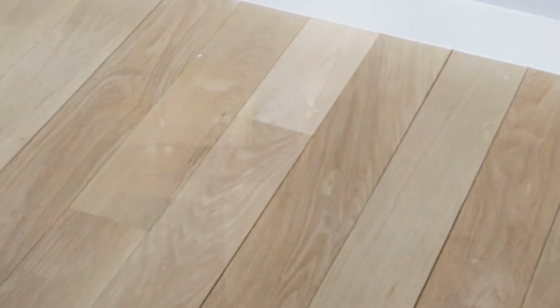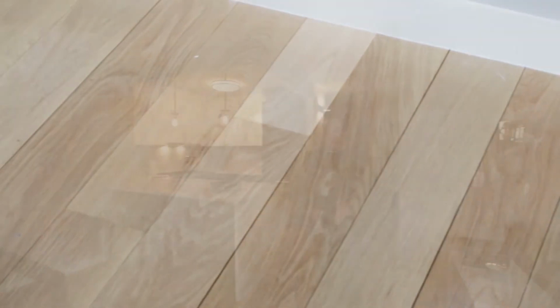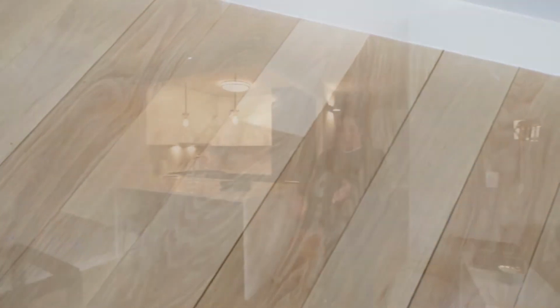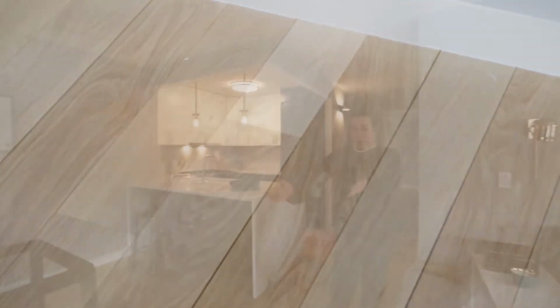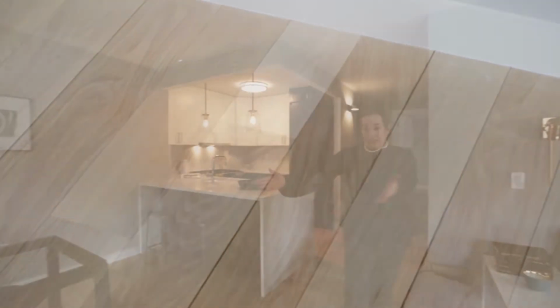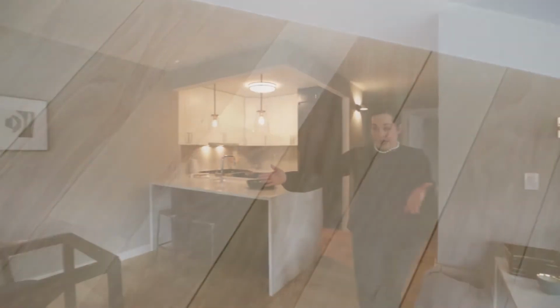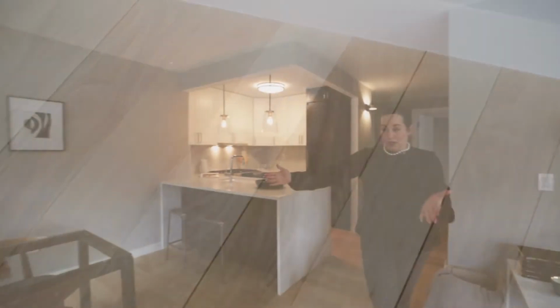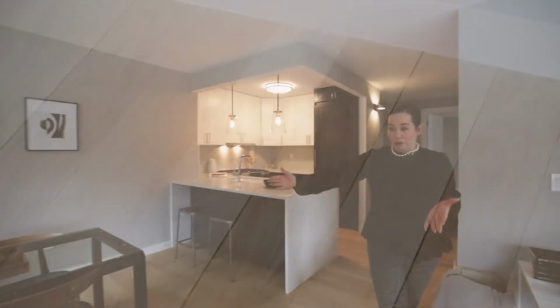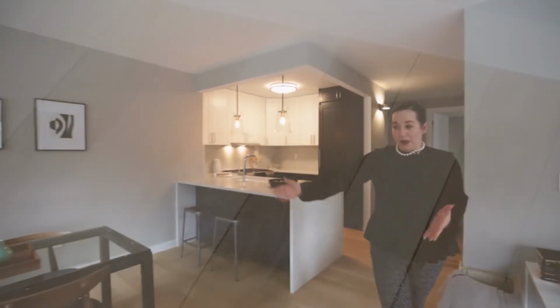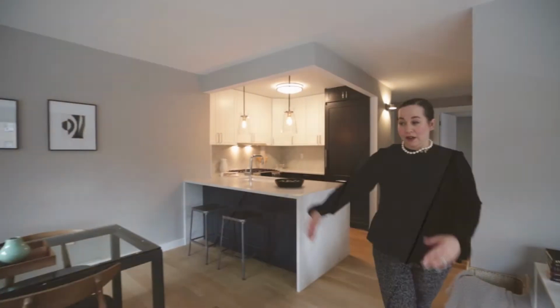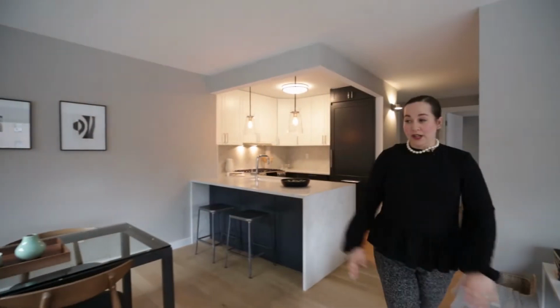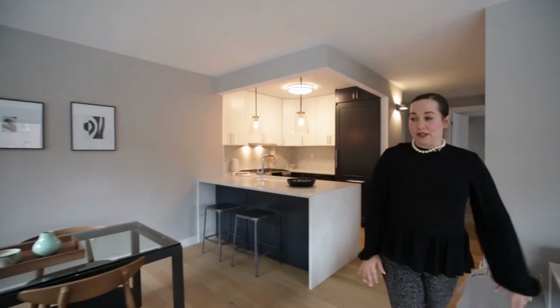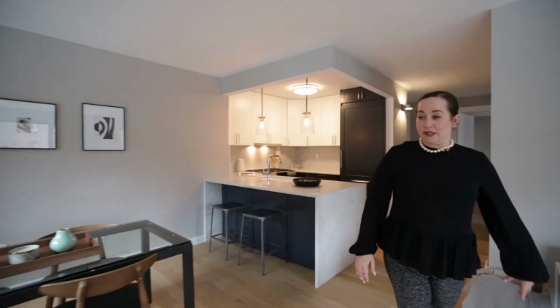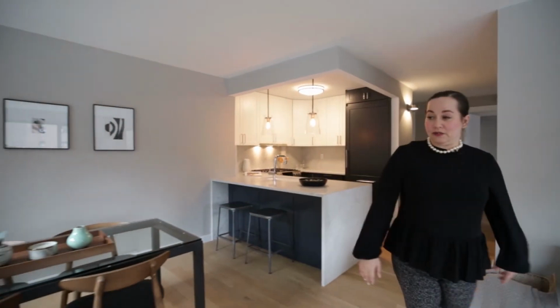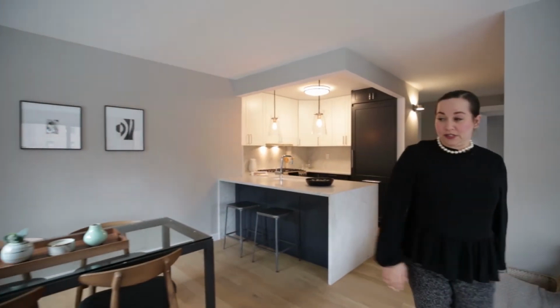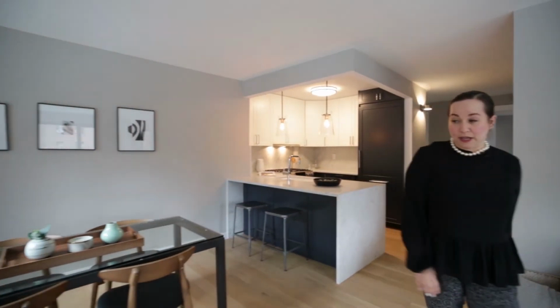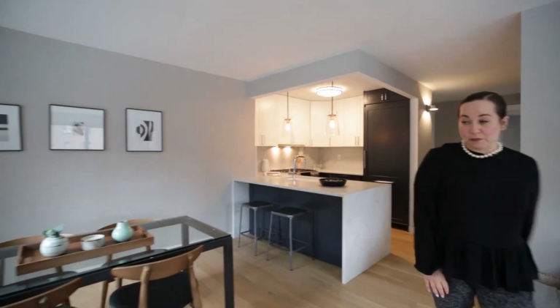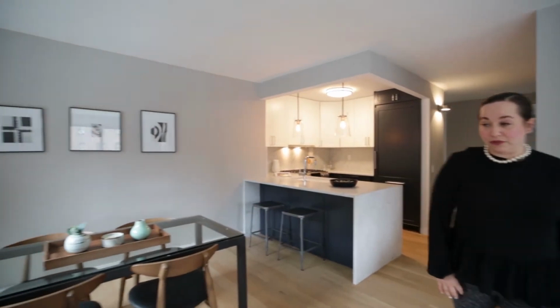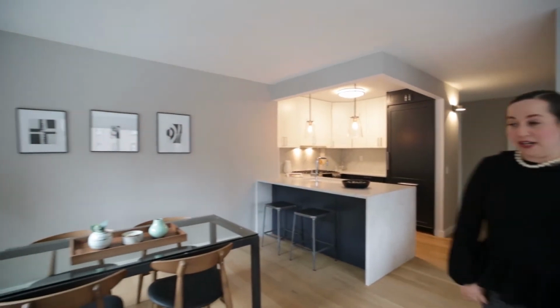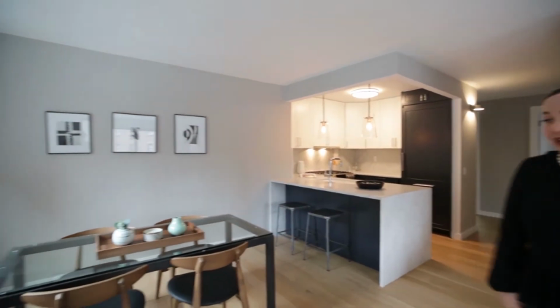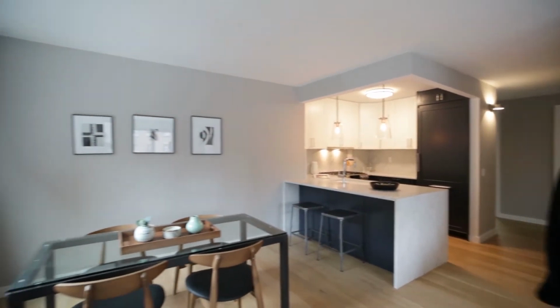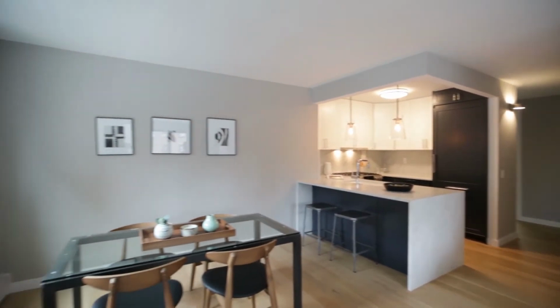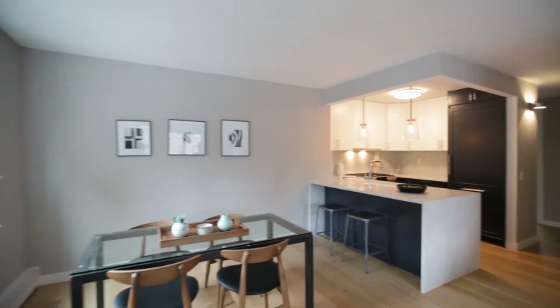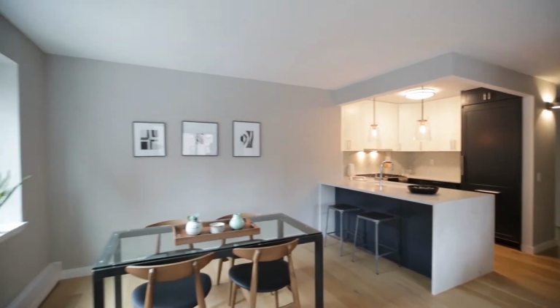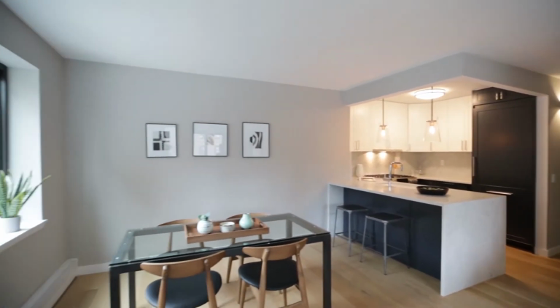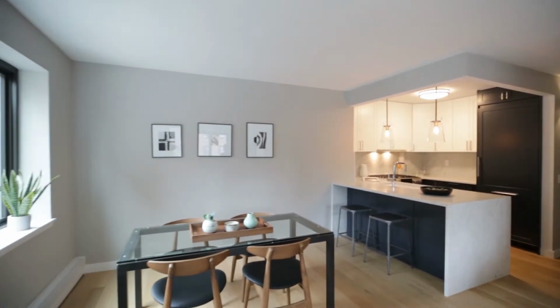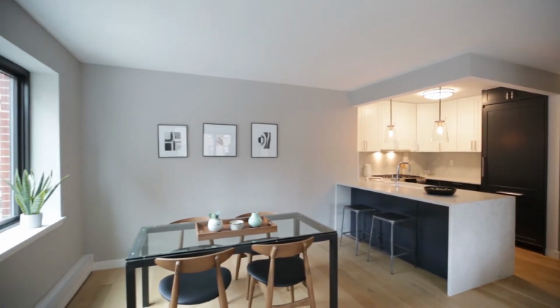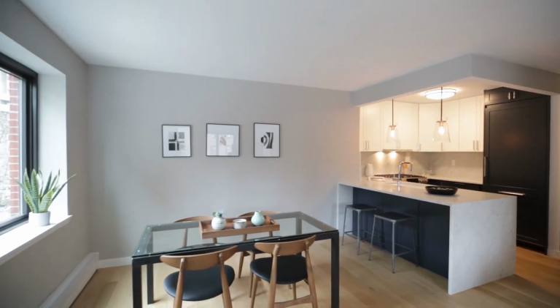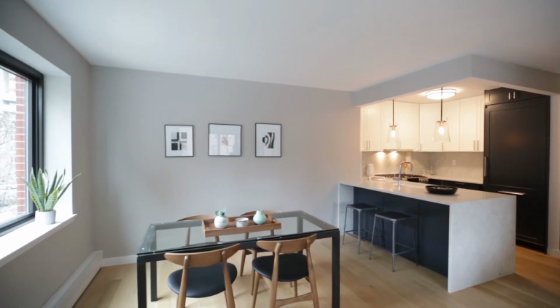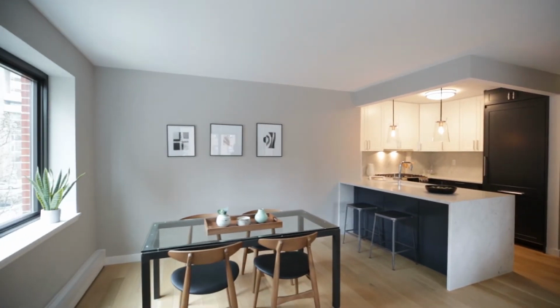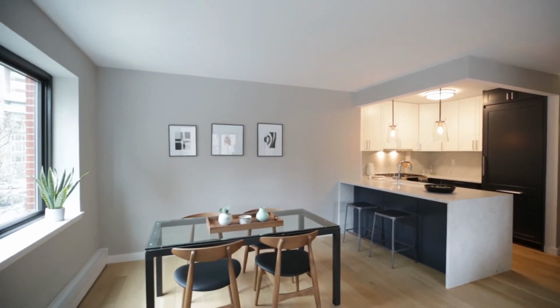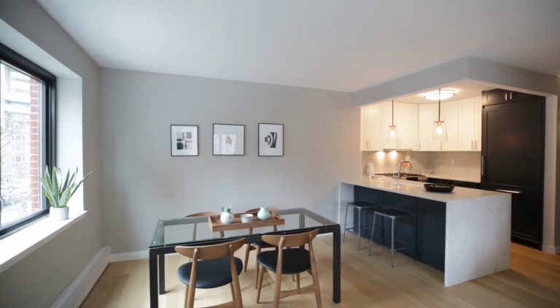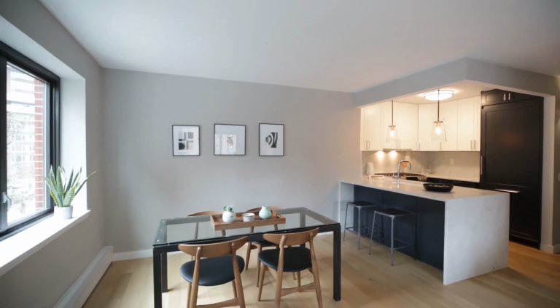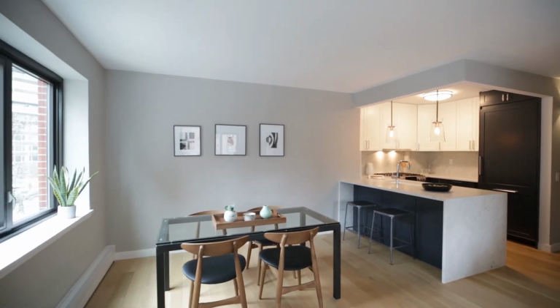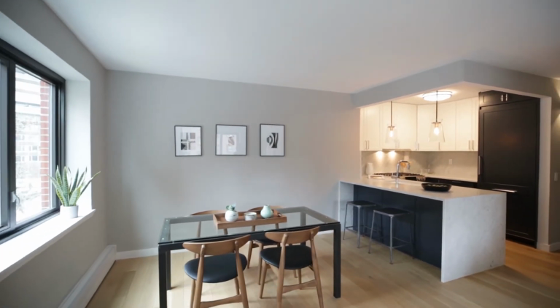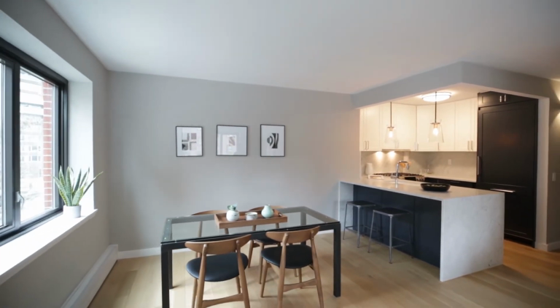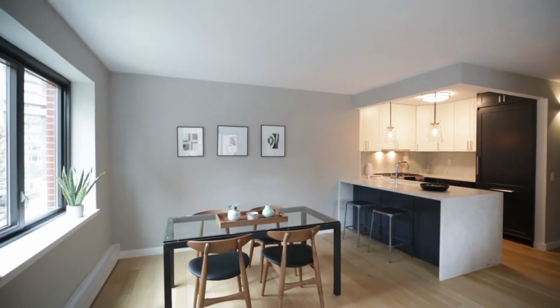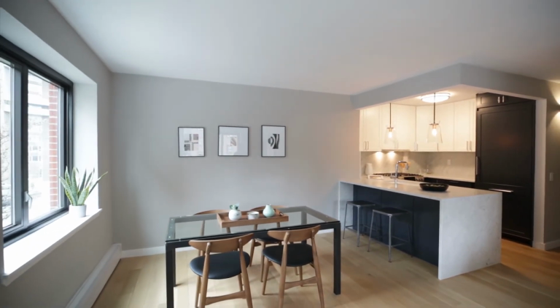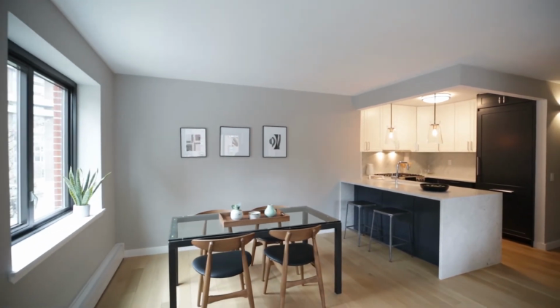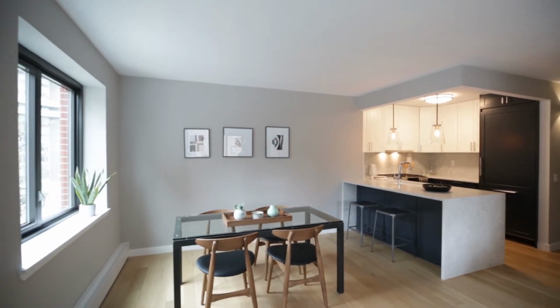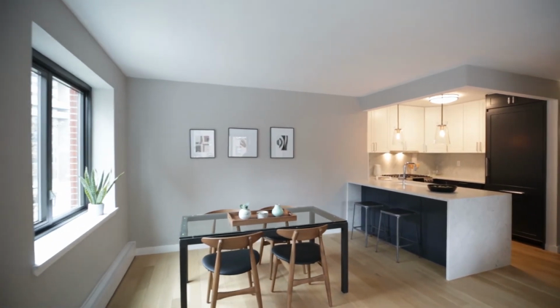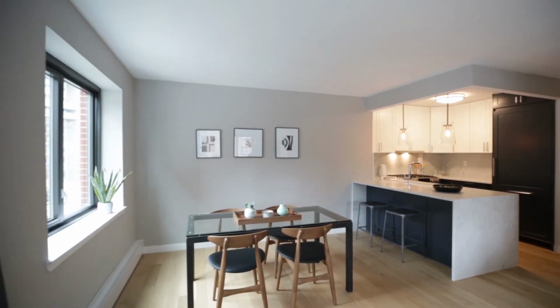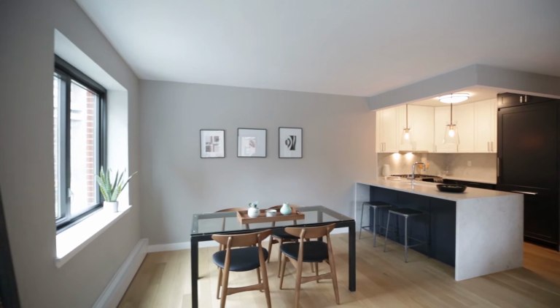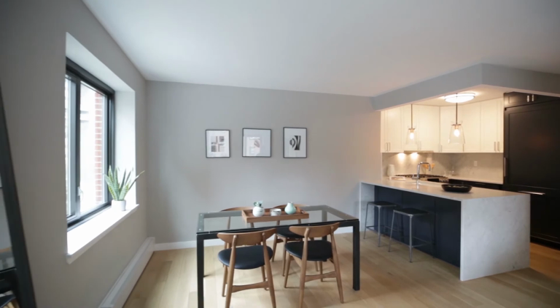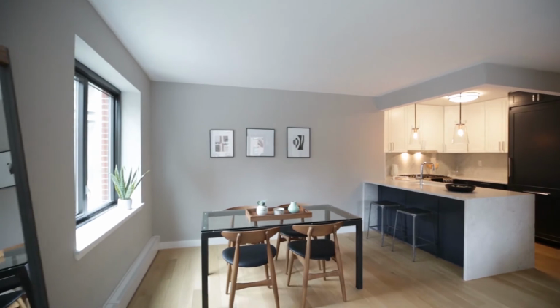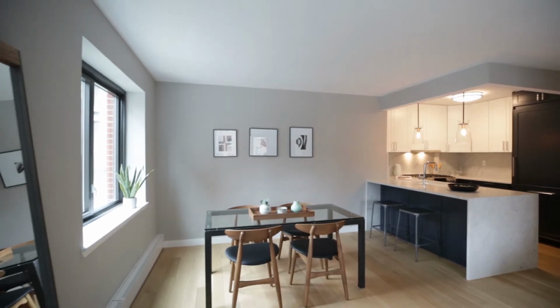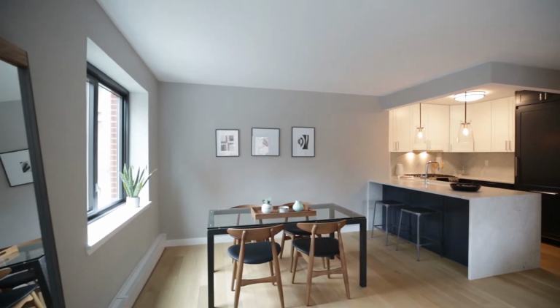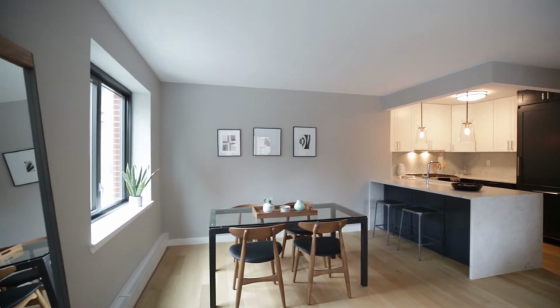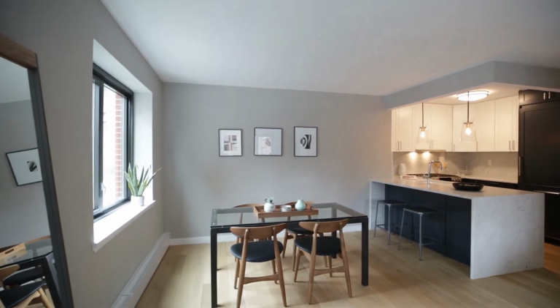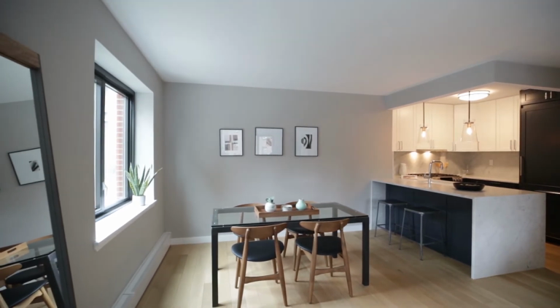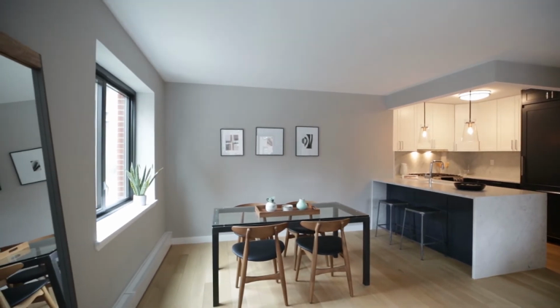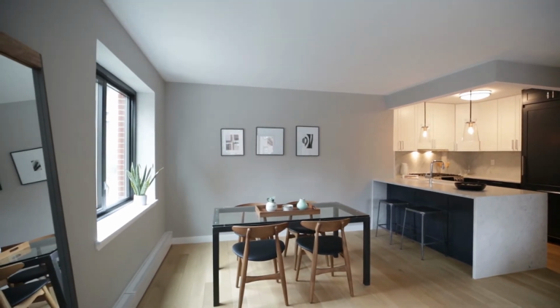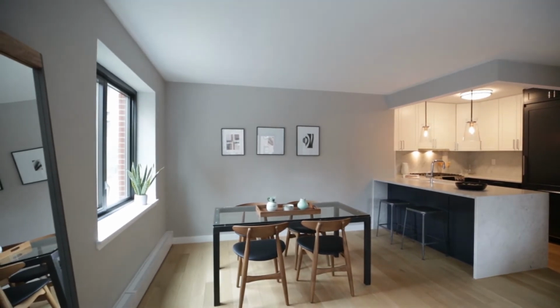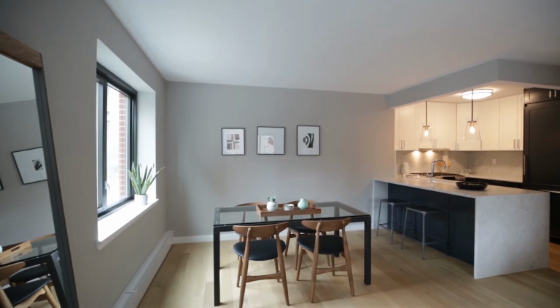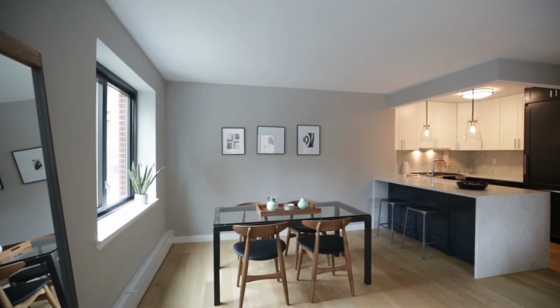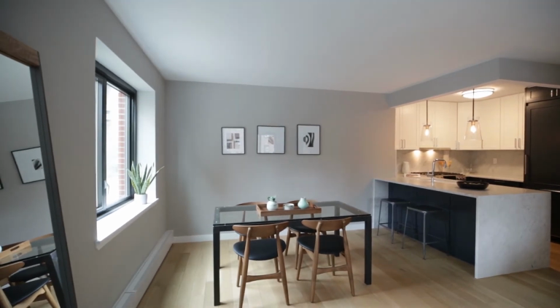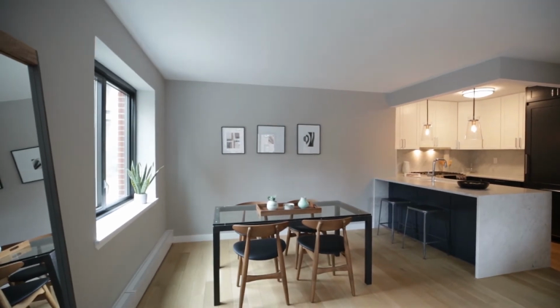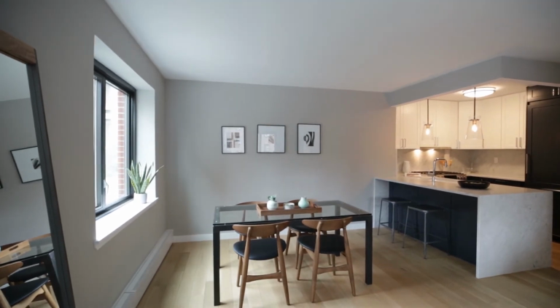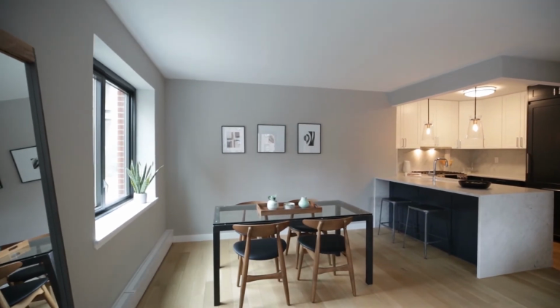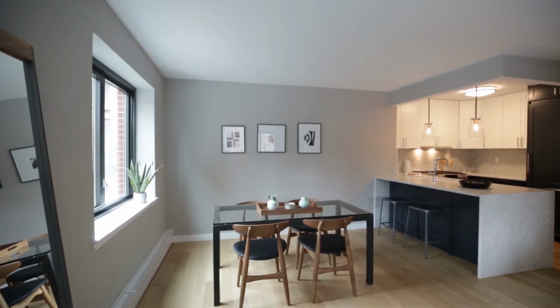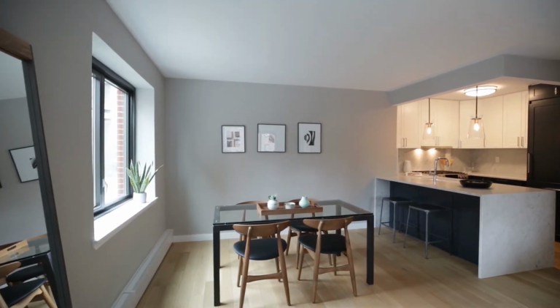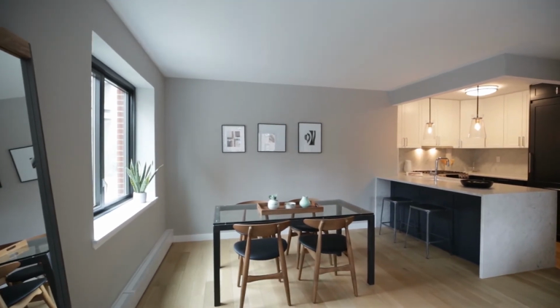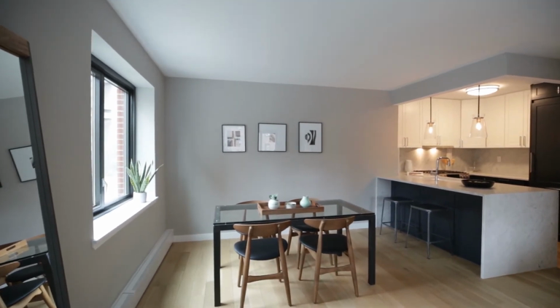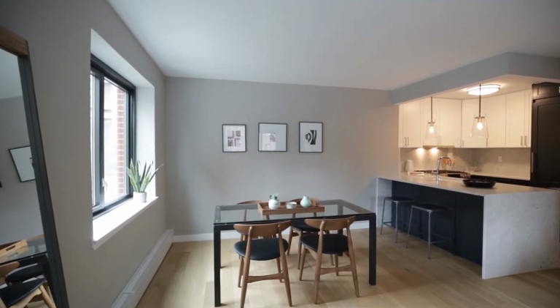The dining room area is separated out from the living room. Plenty of space to do a larger table, if you so wish.